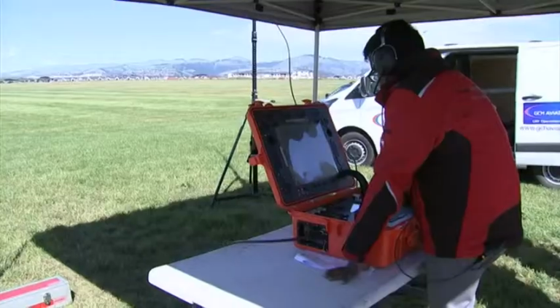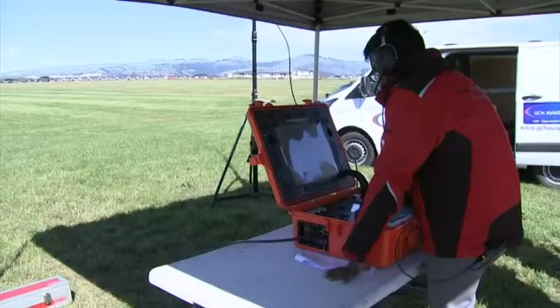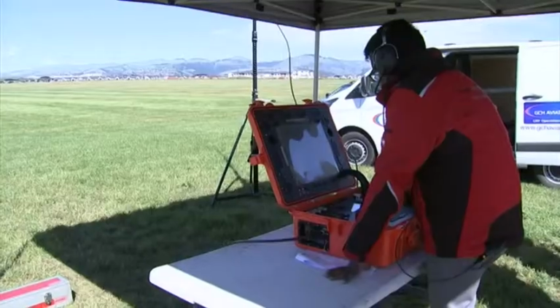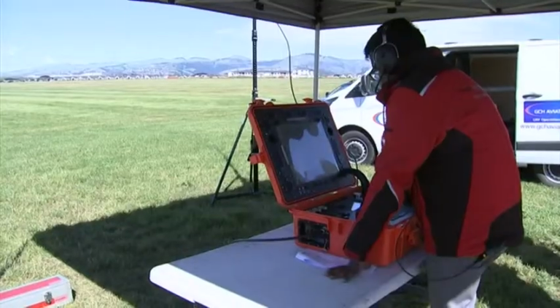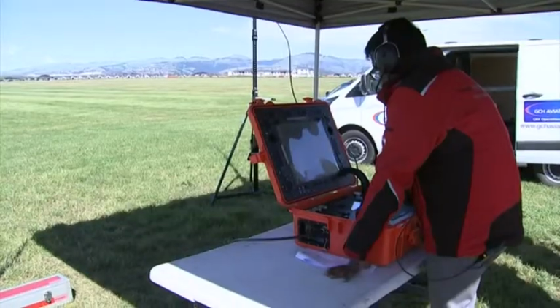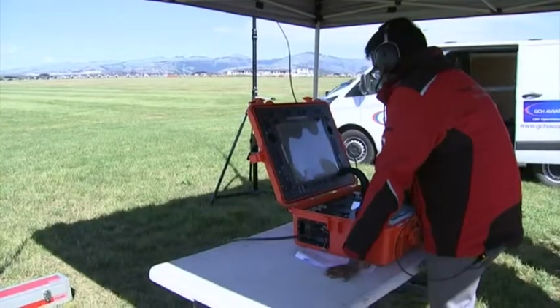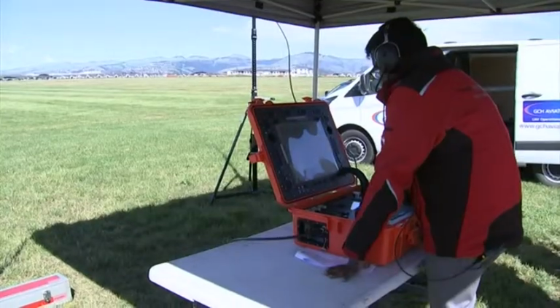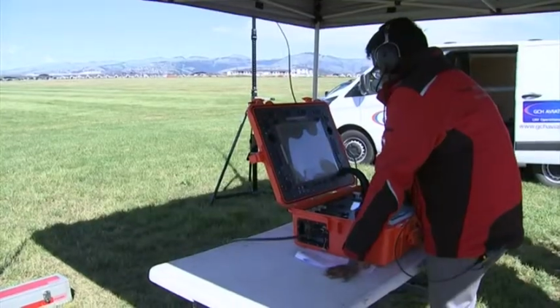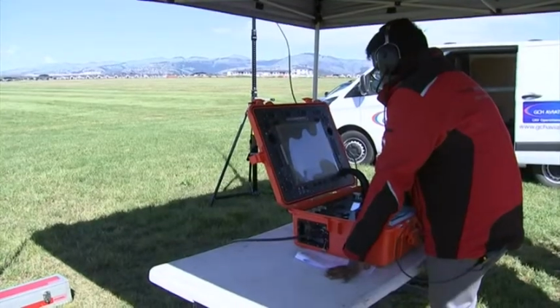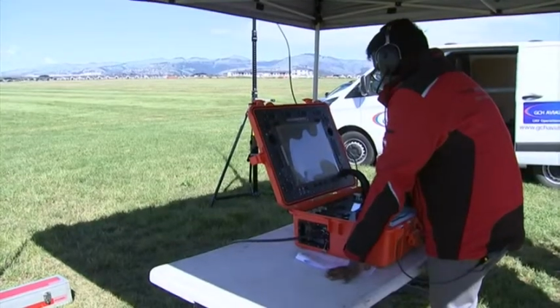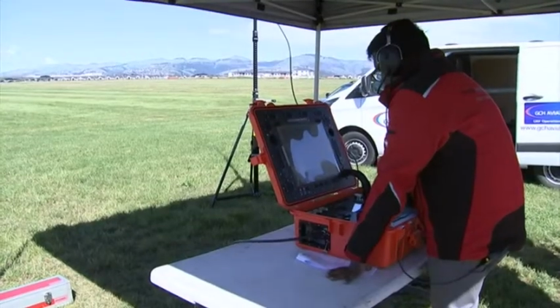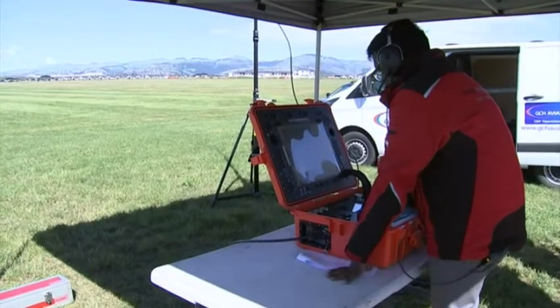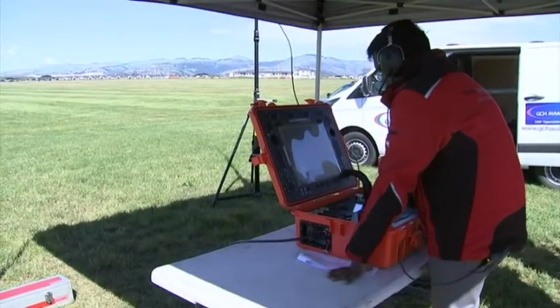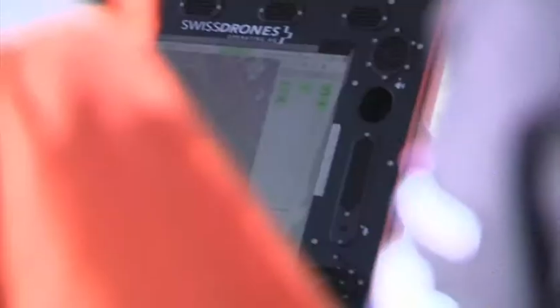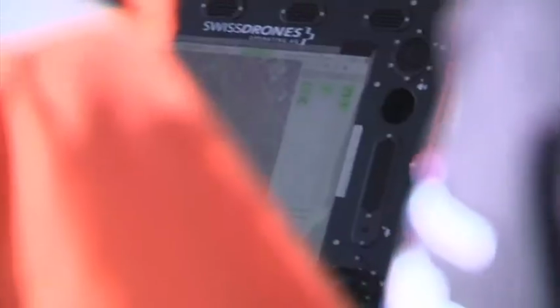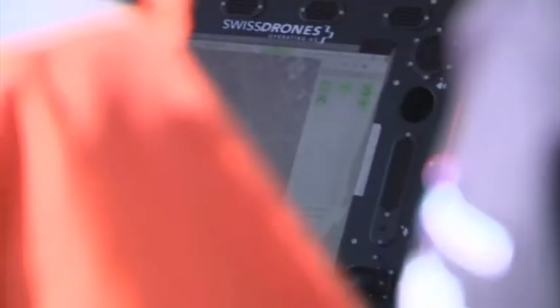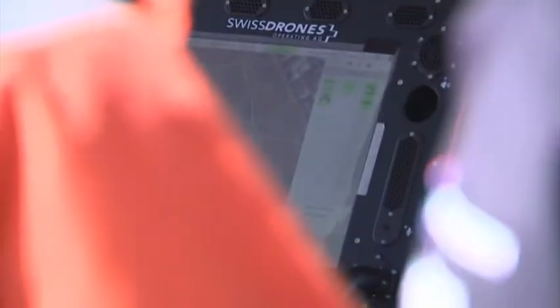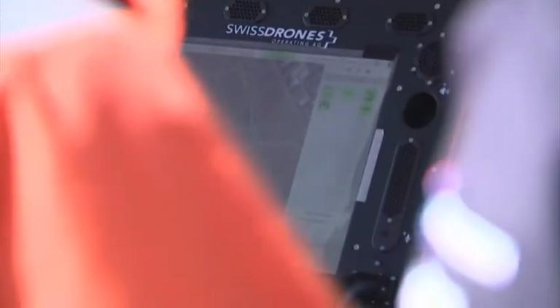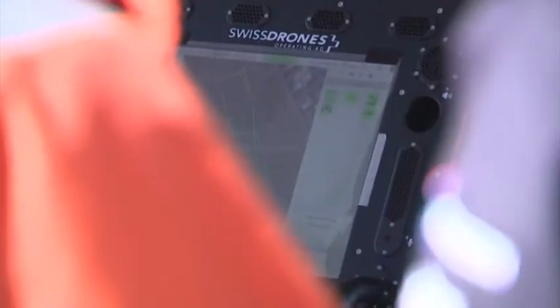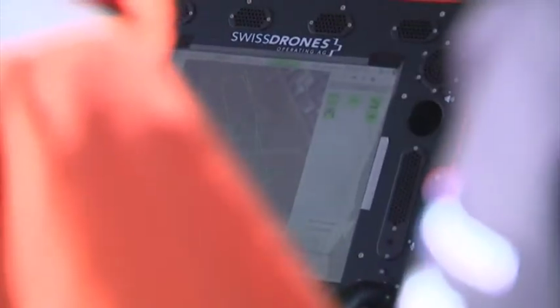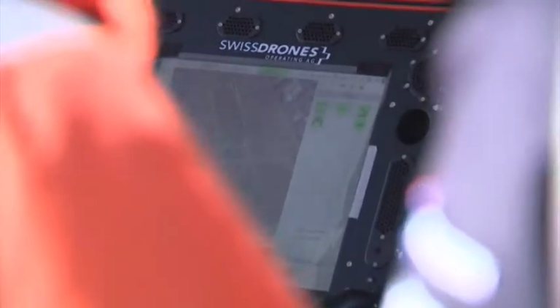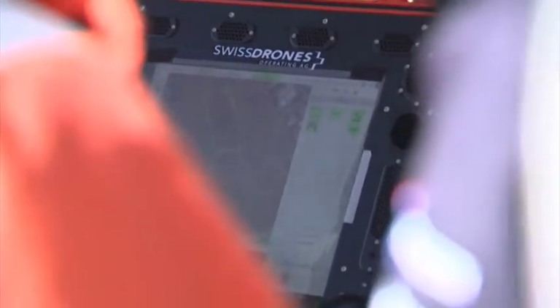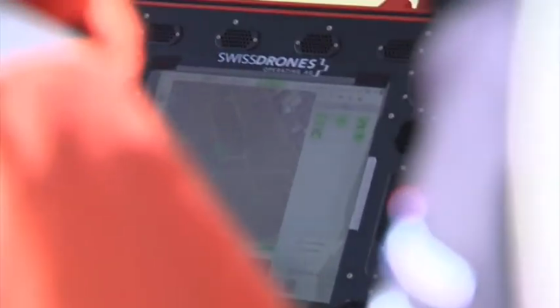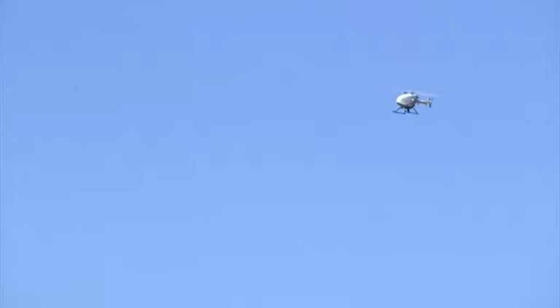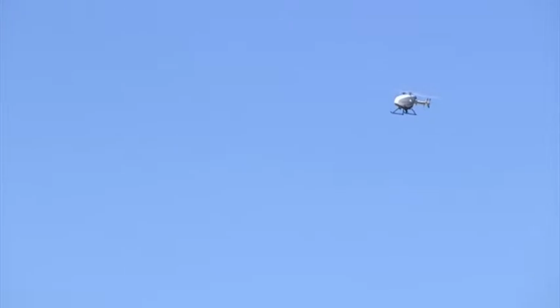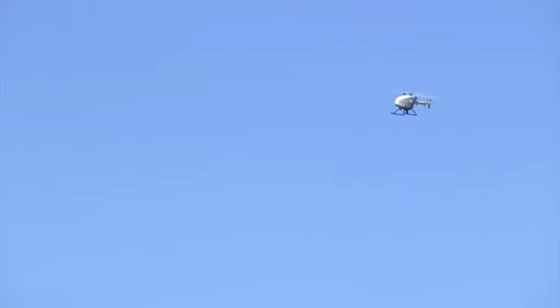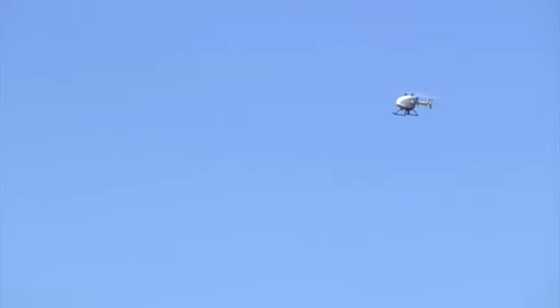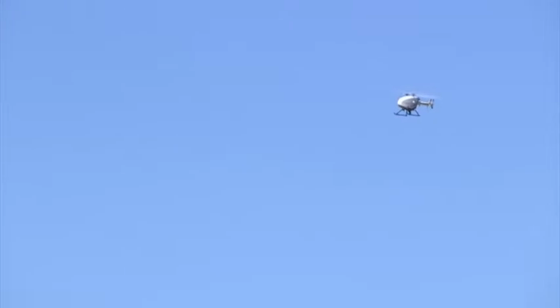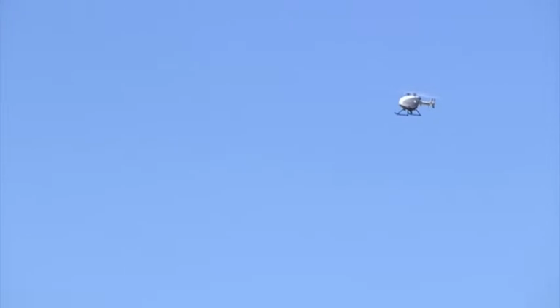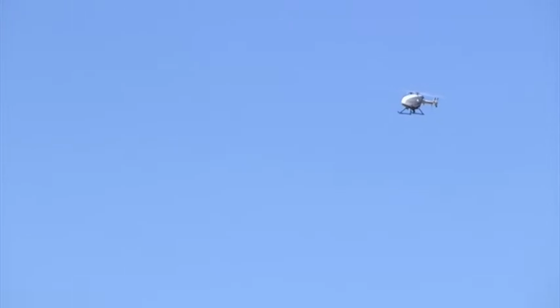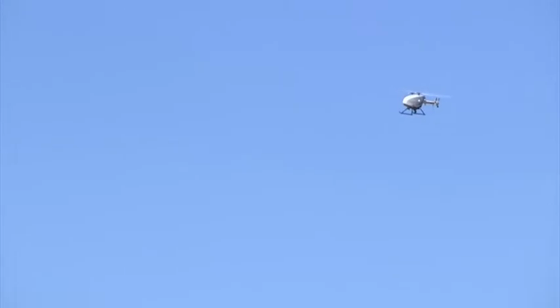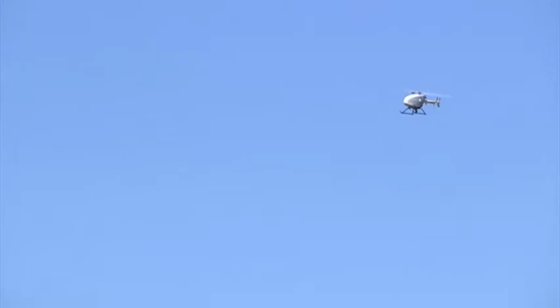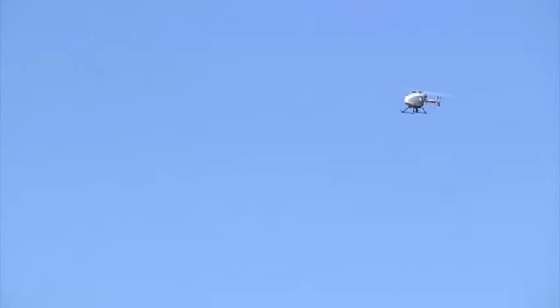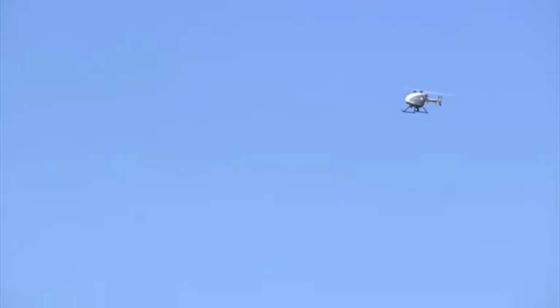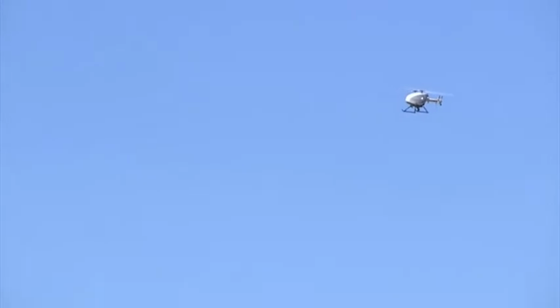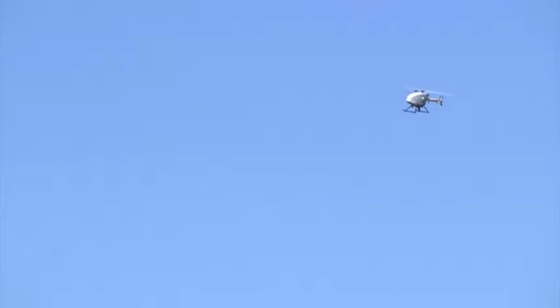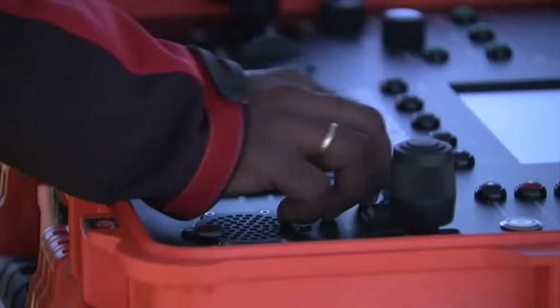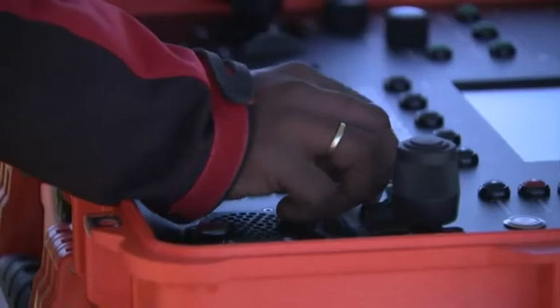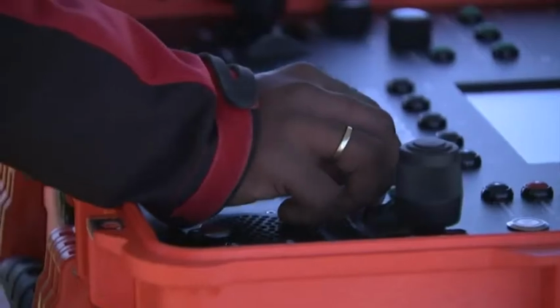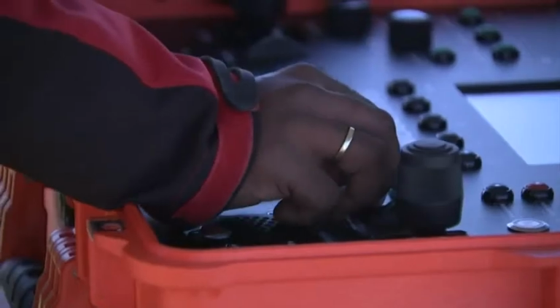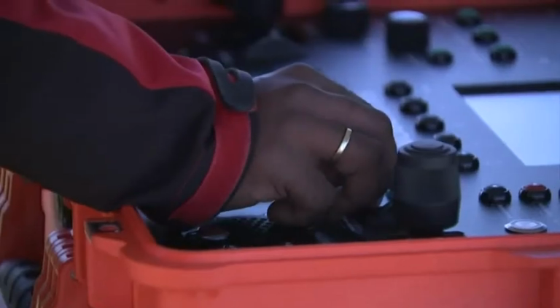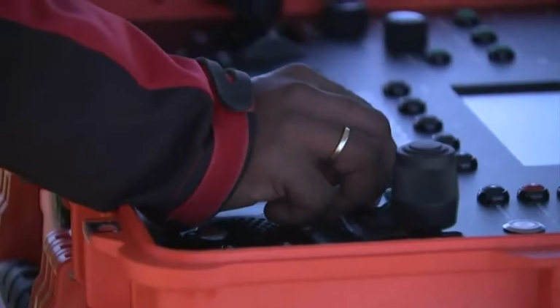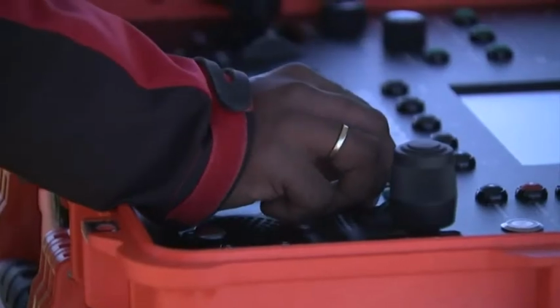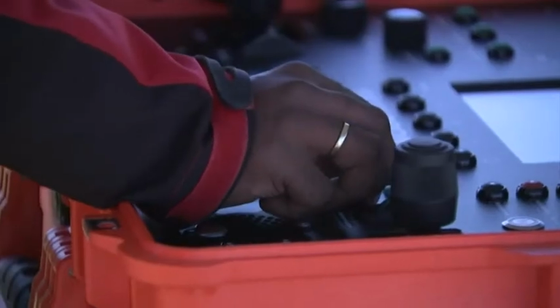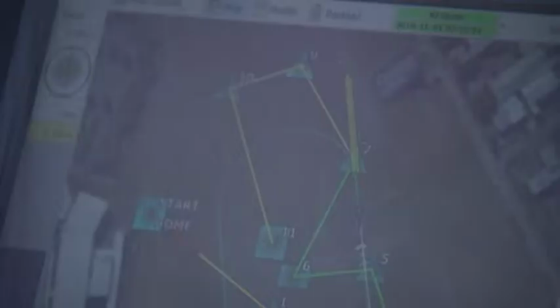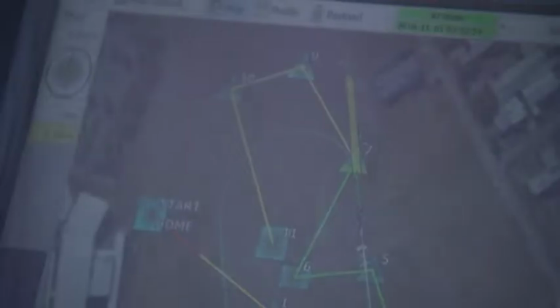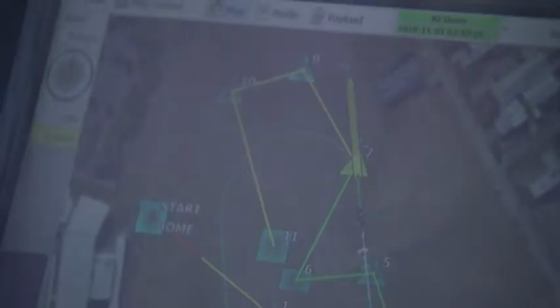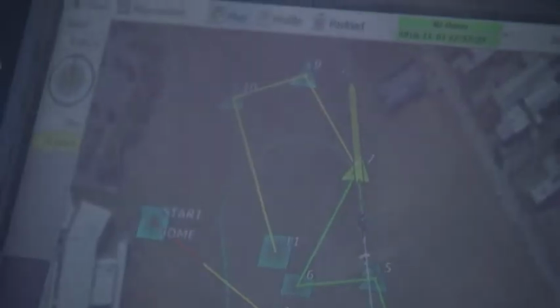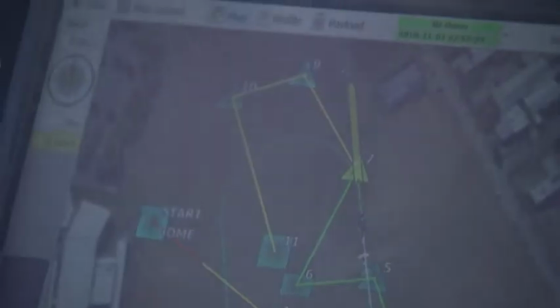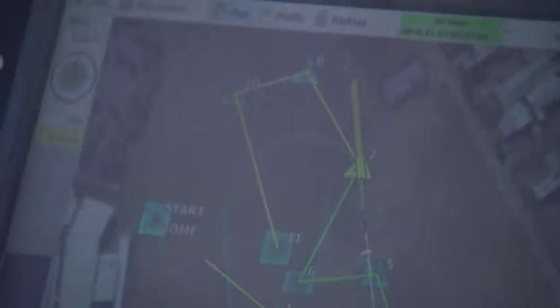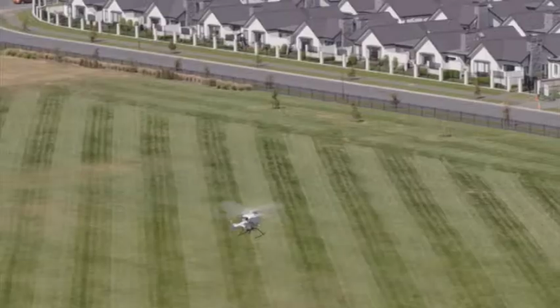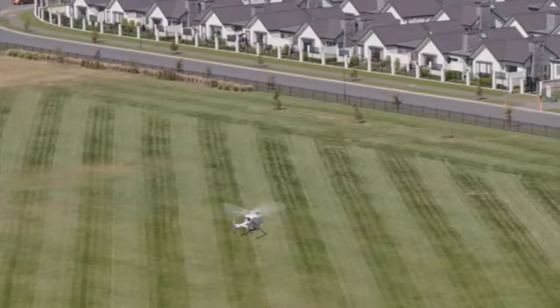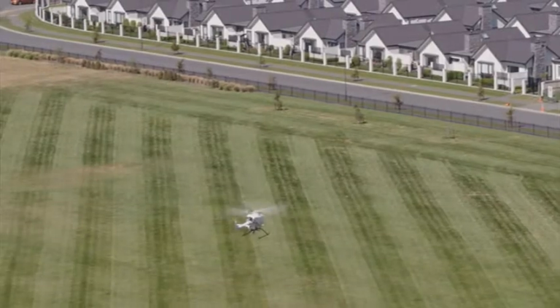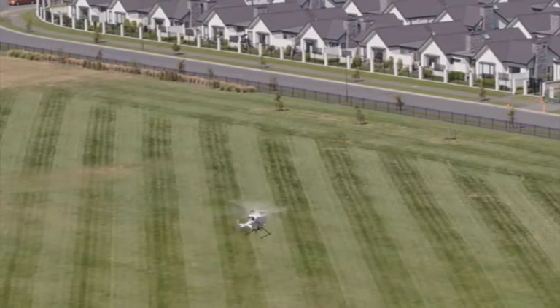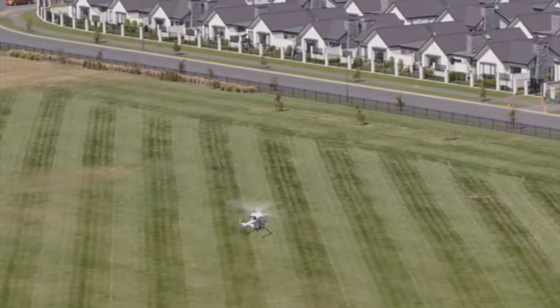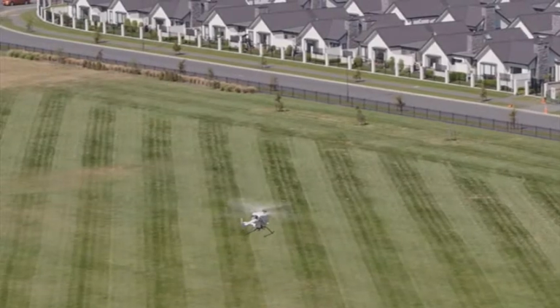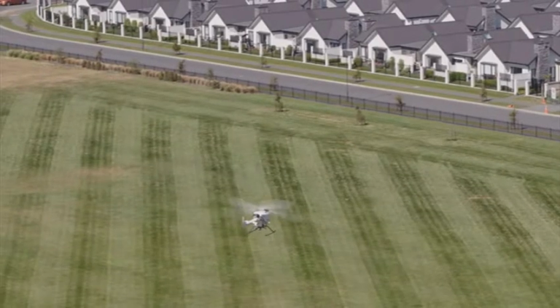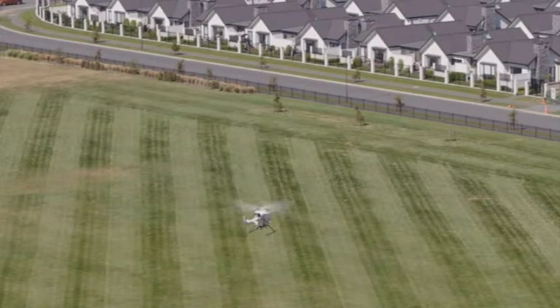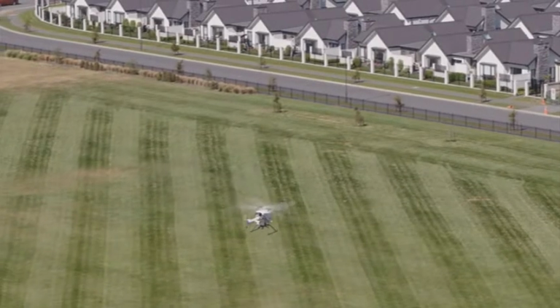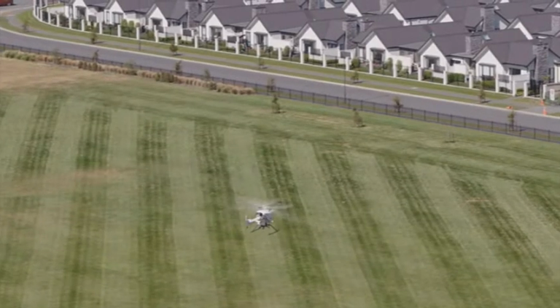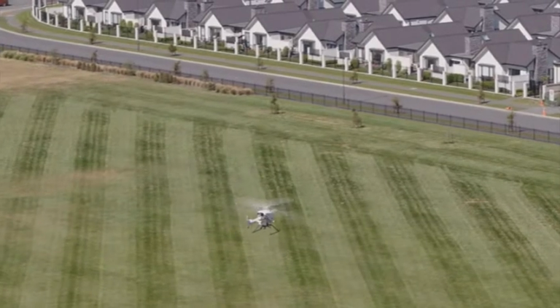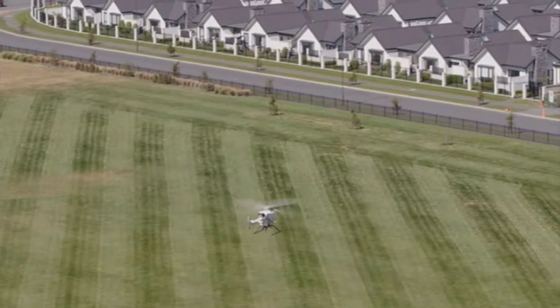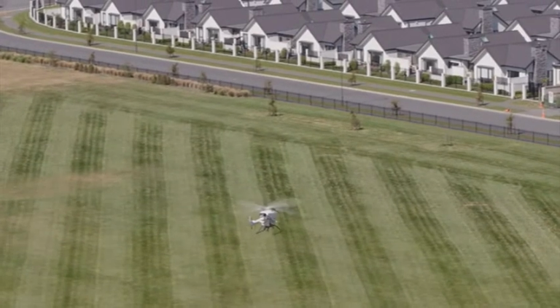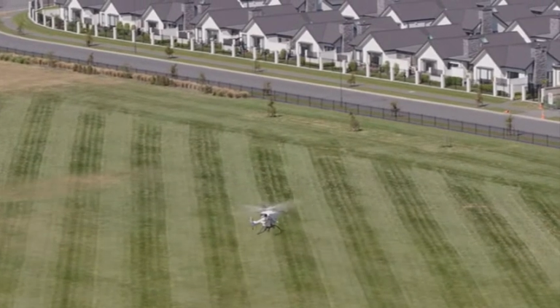With an estimated 280,000 drones already in New Zealand, our skies are becoming a busy place. Tim Clark, Wynn News.